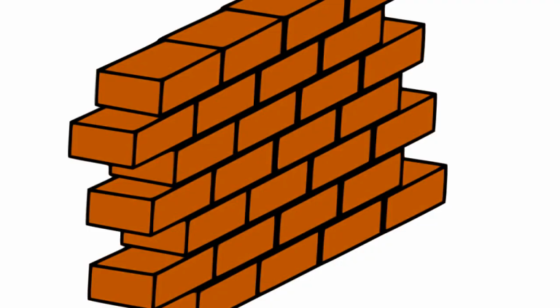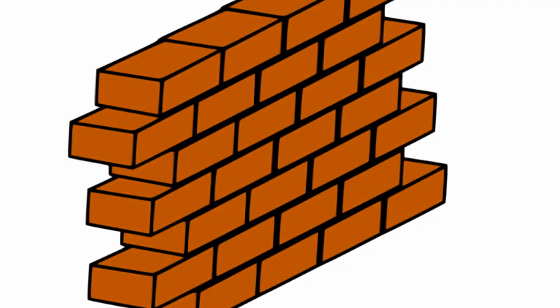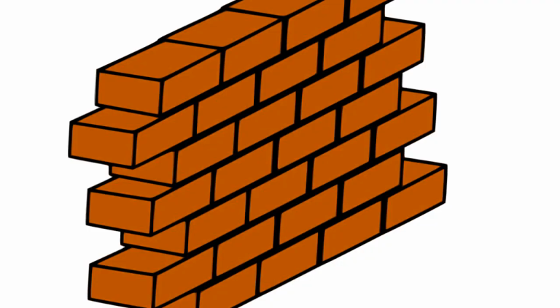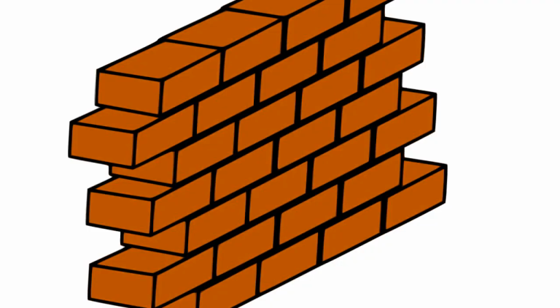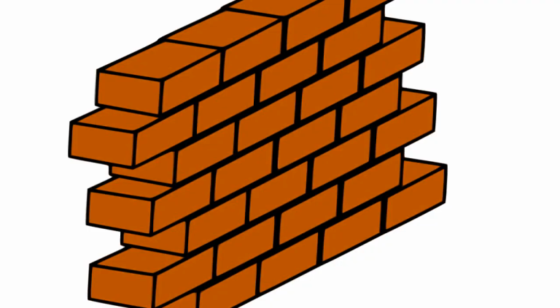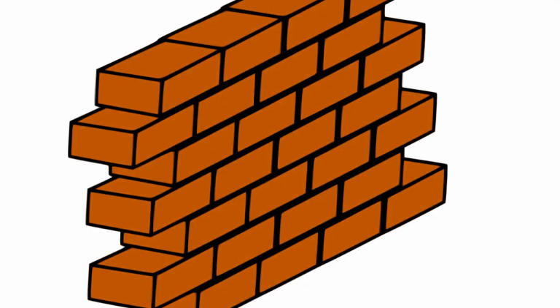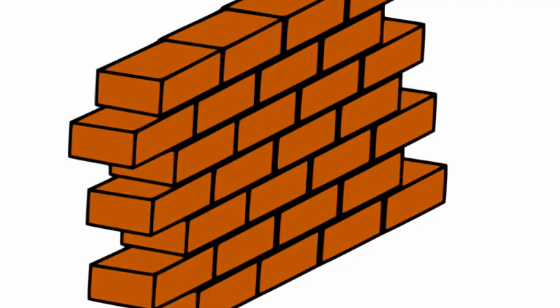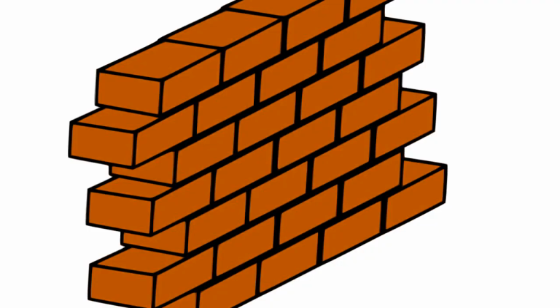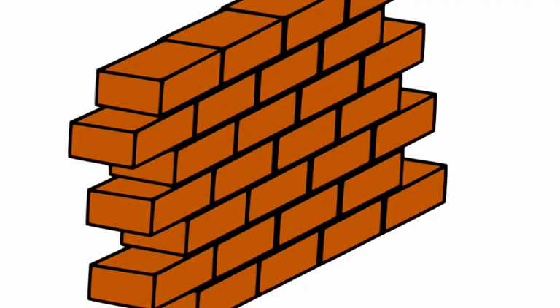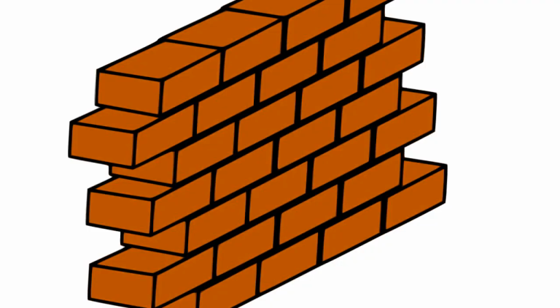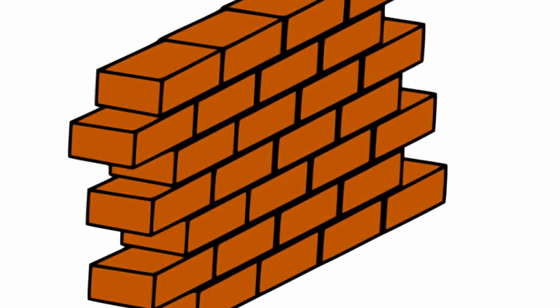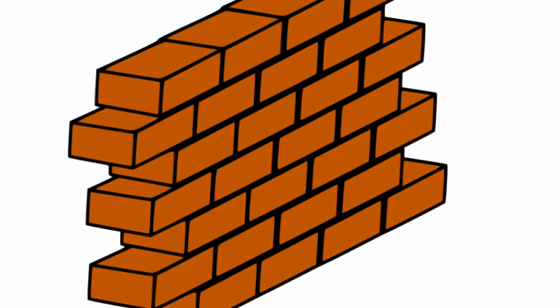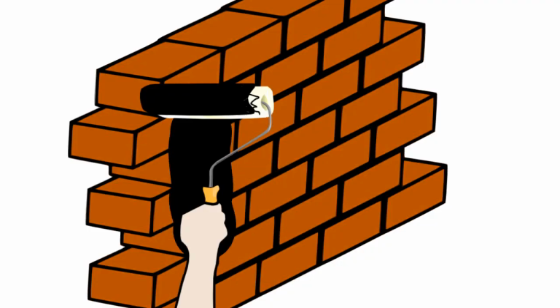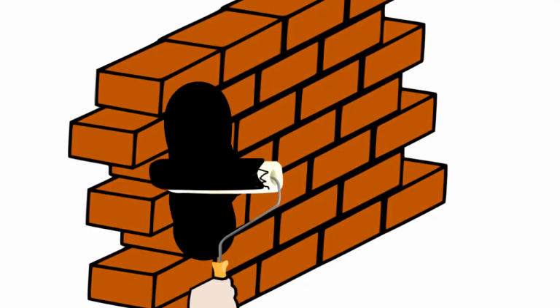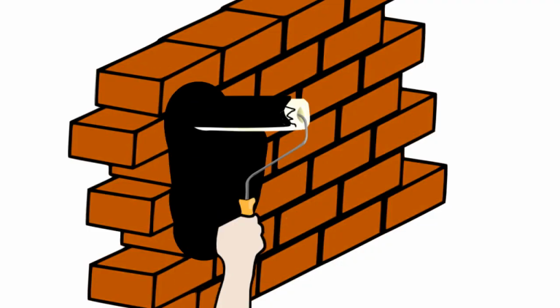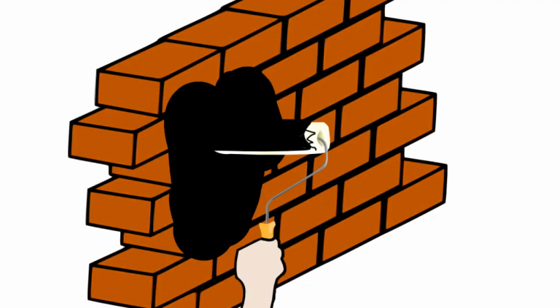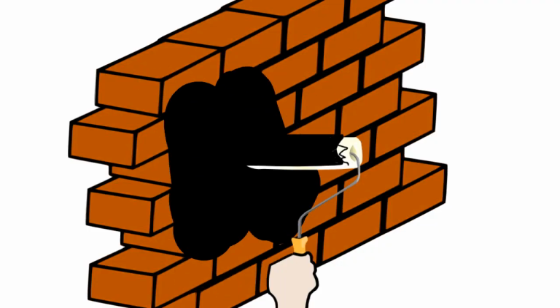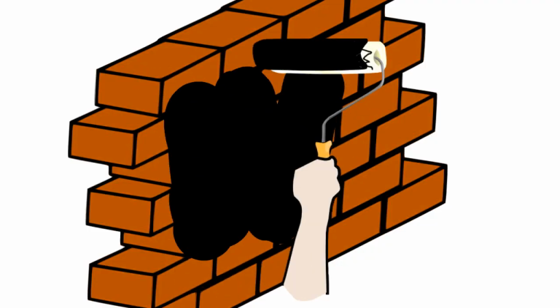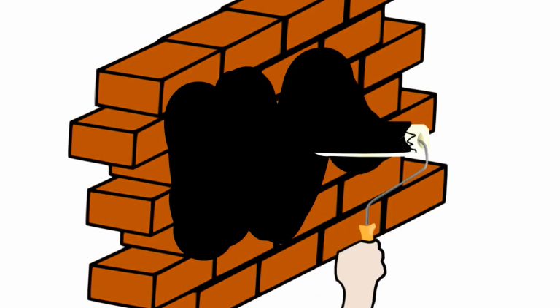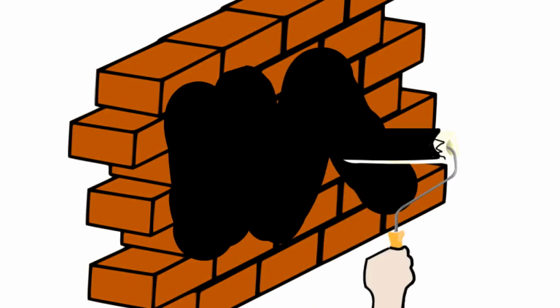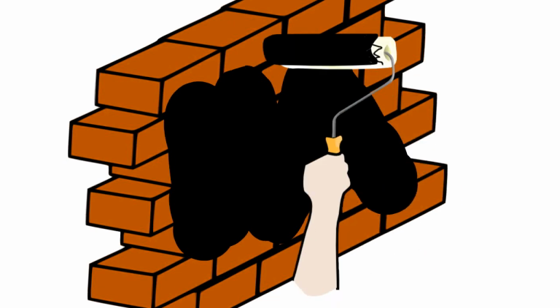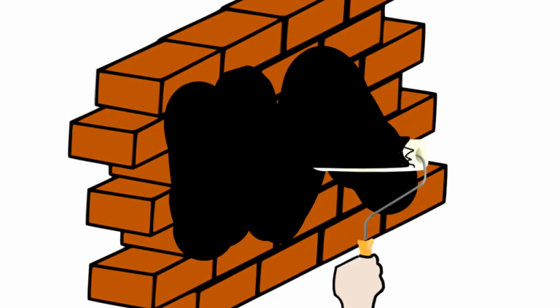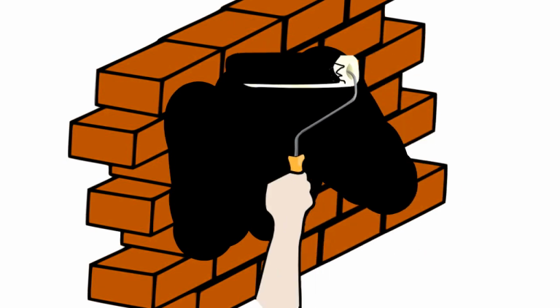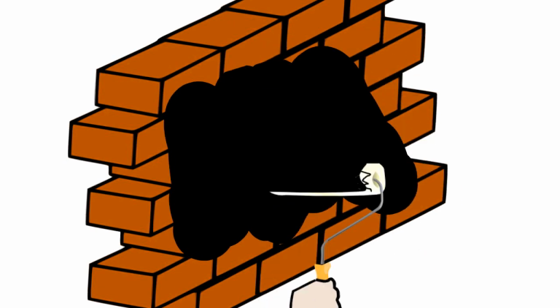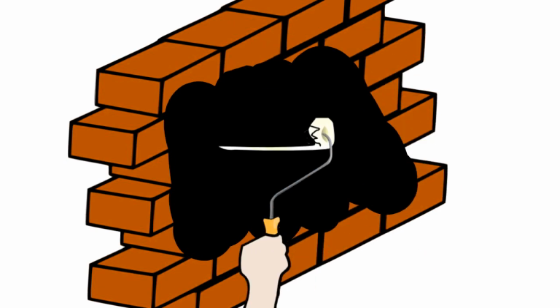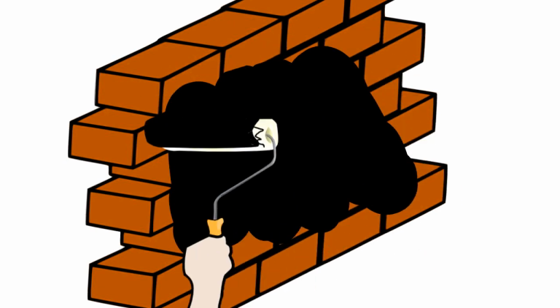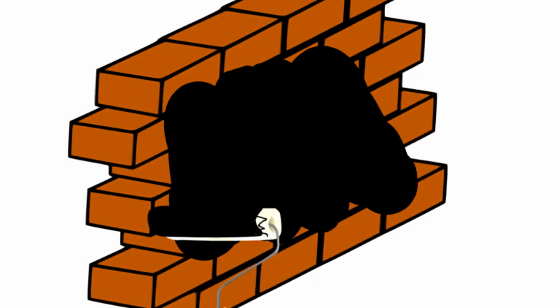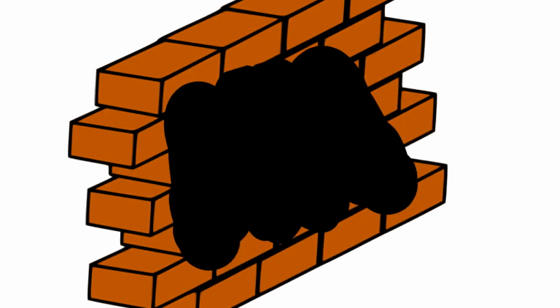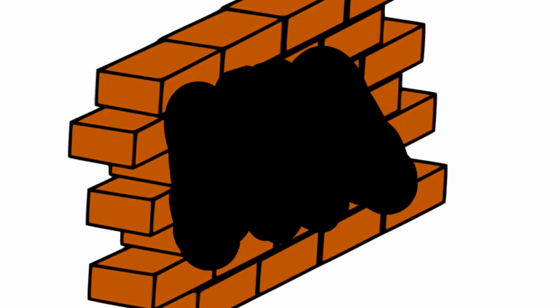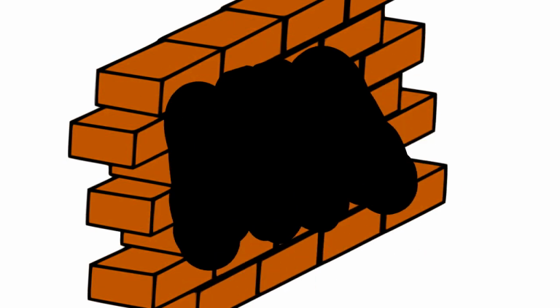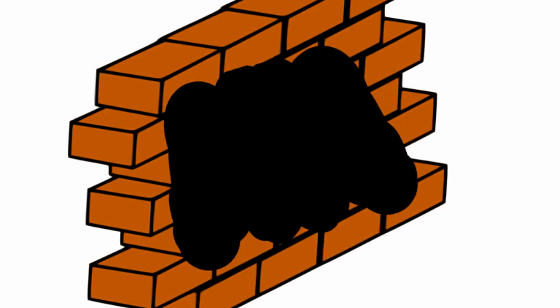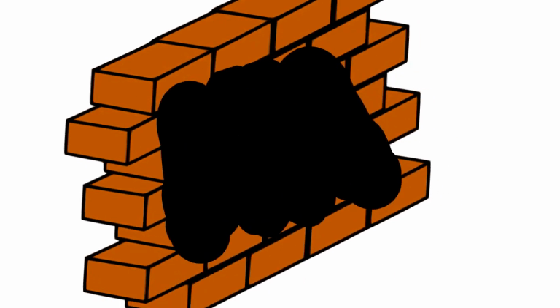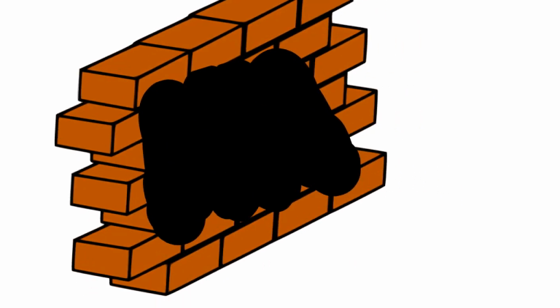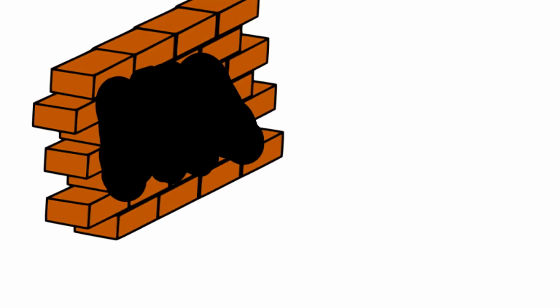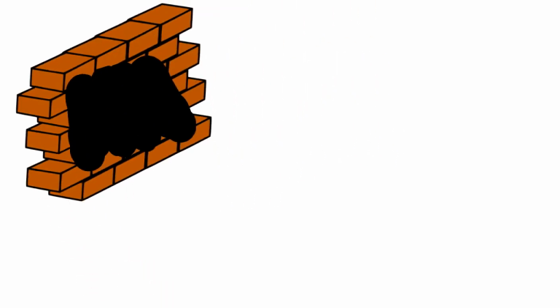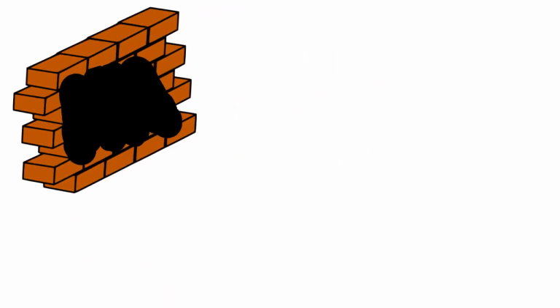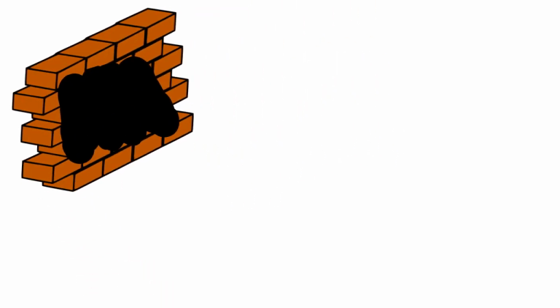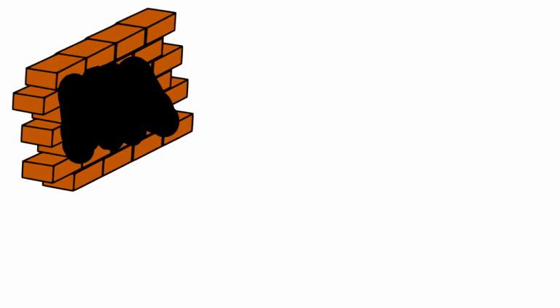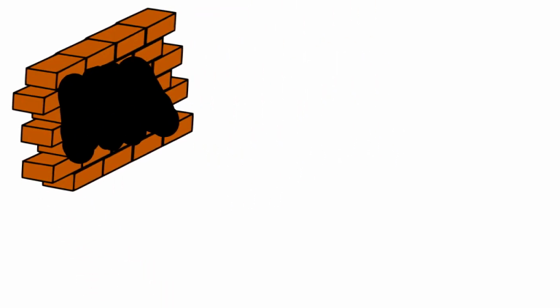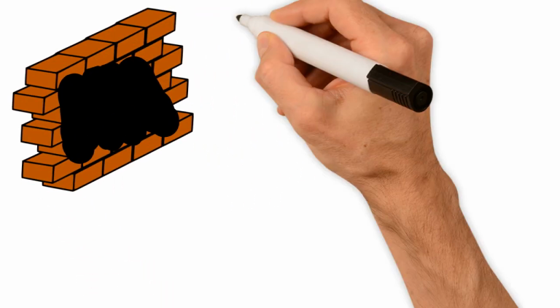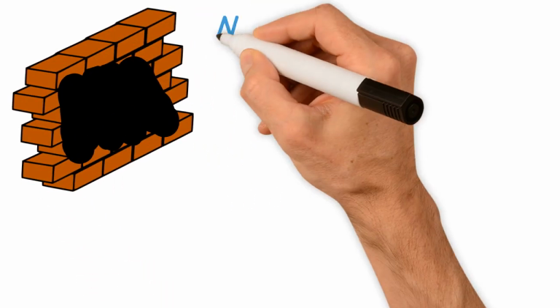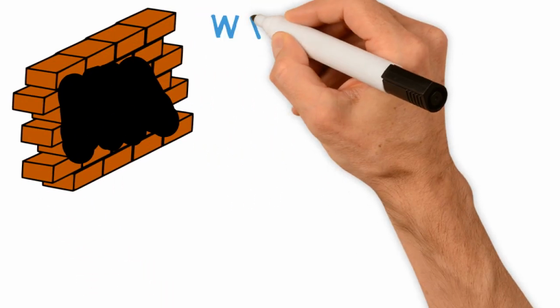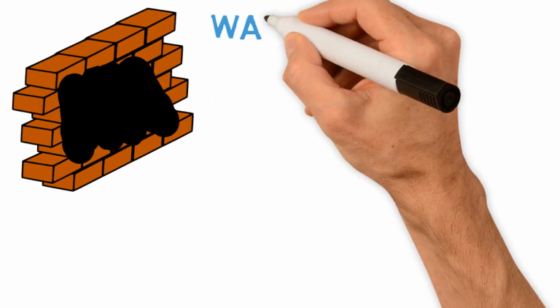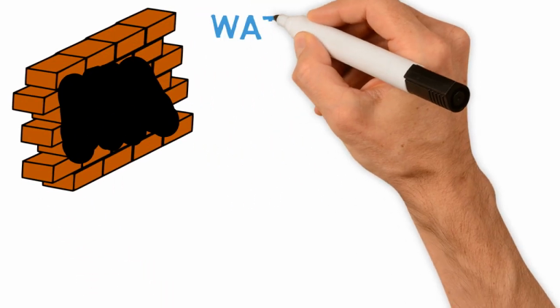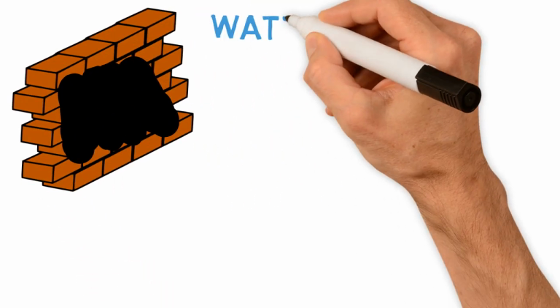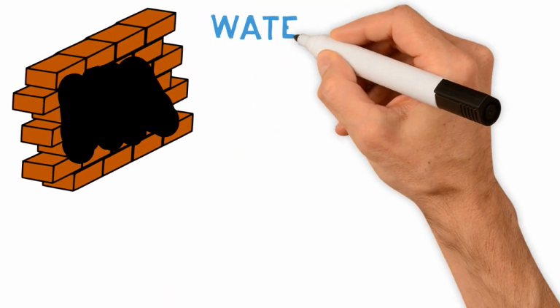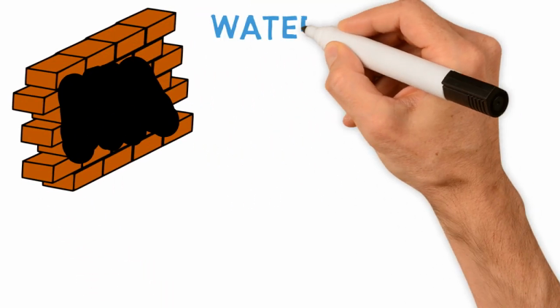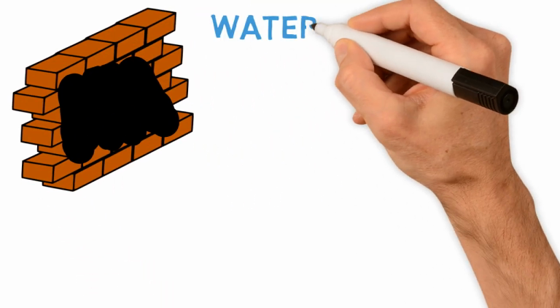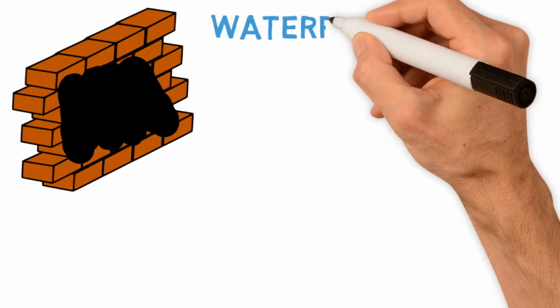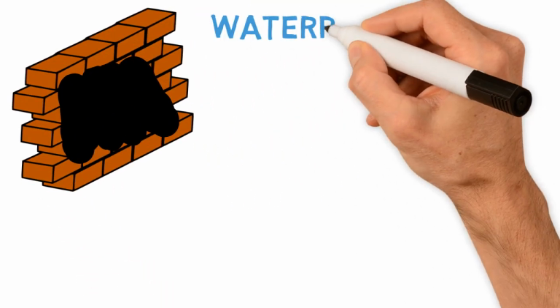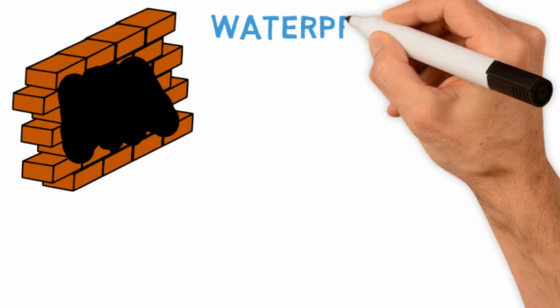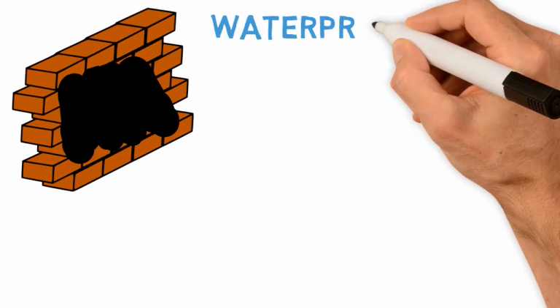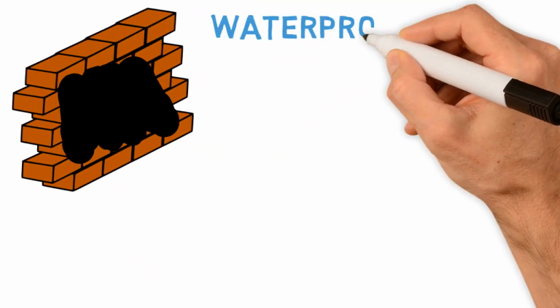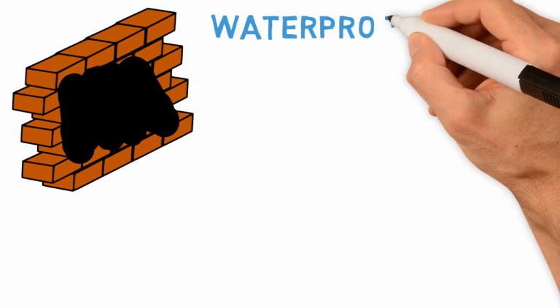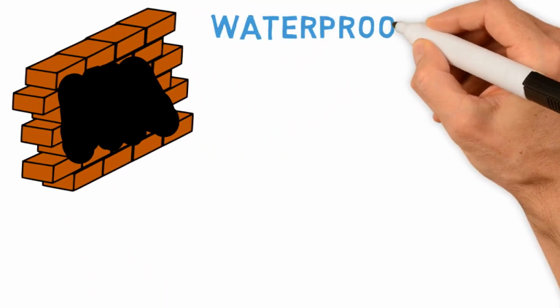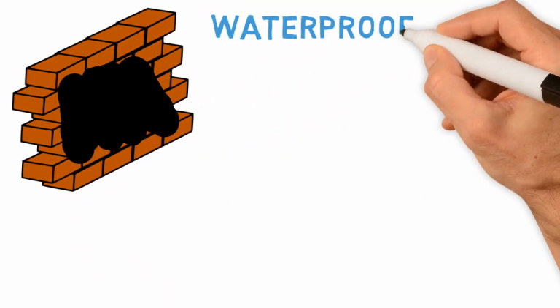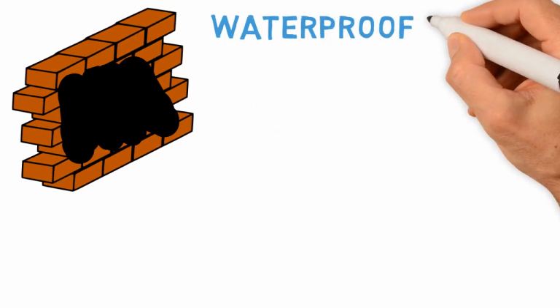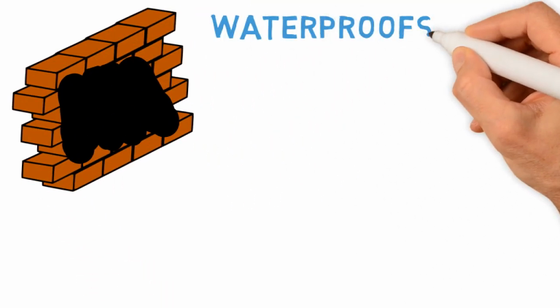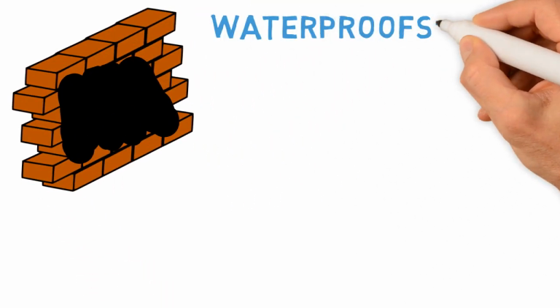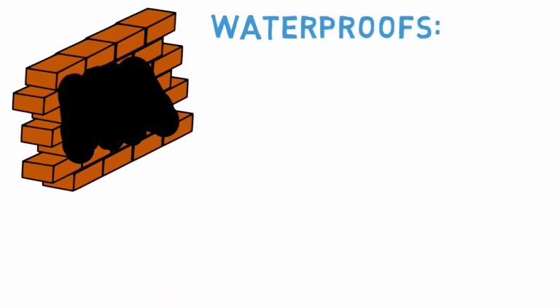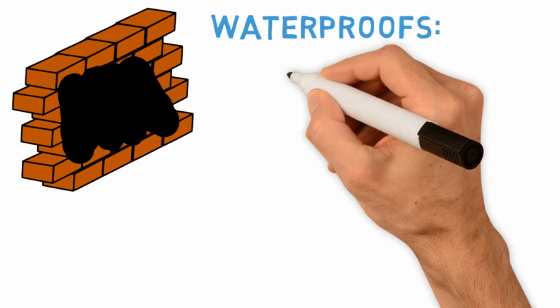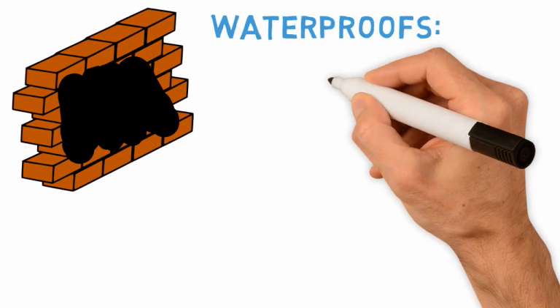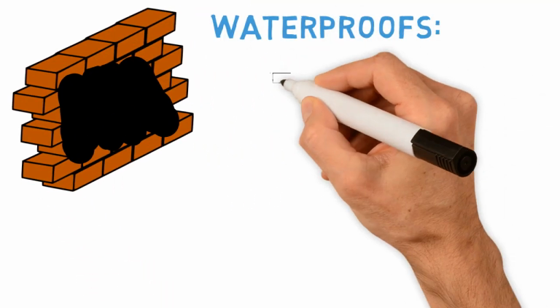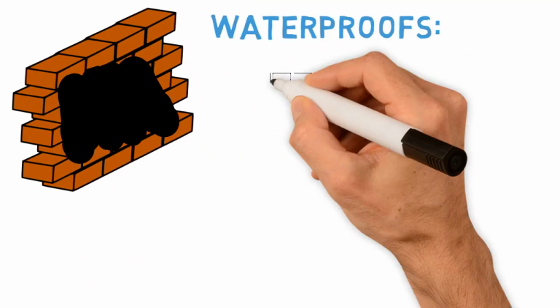The liquid nature of this amazing product allows it to get into every crevice, crack, and seam, permanently sealing out water.